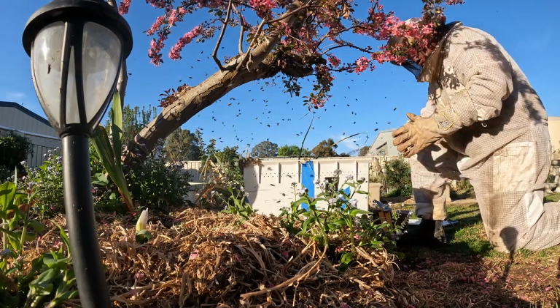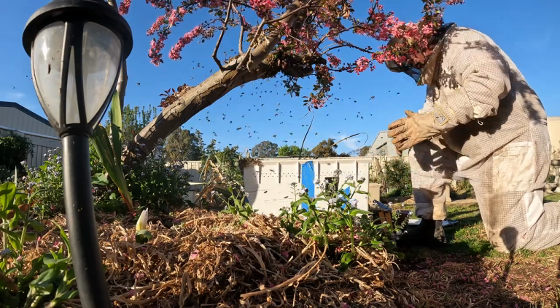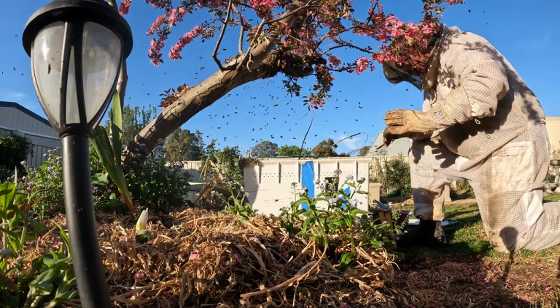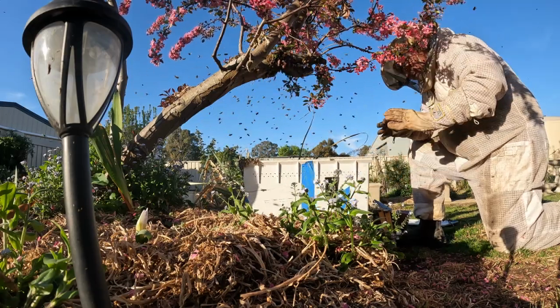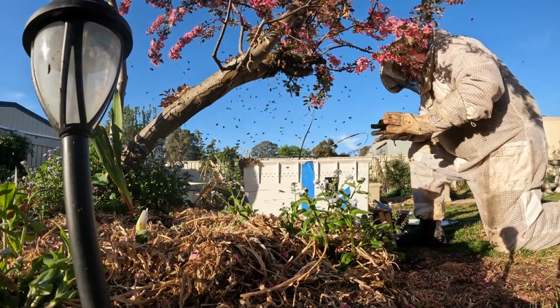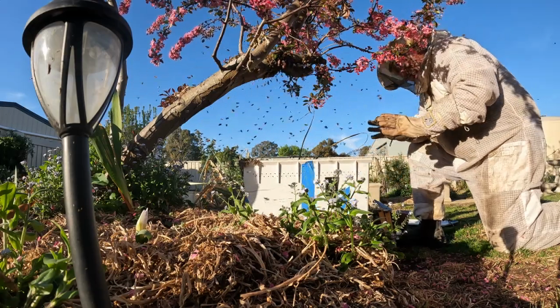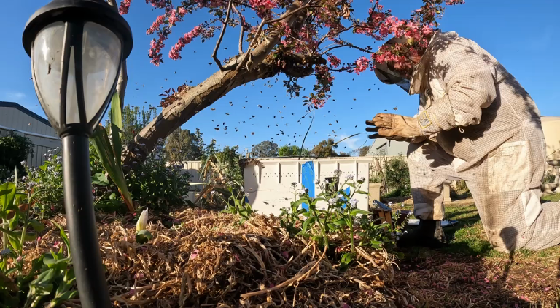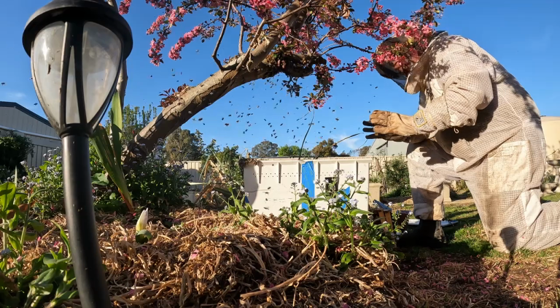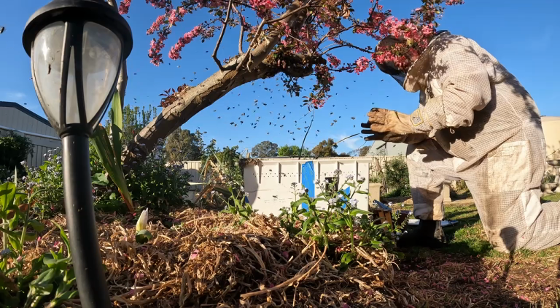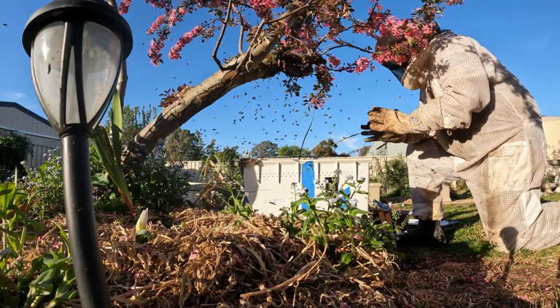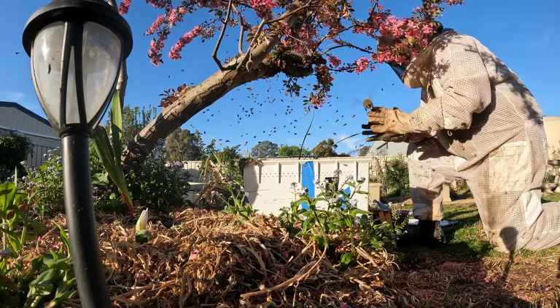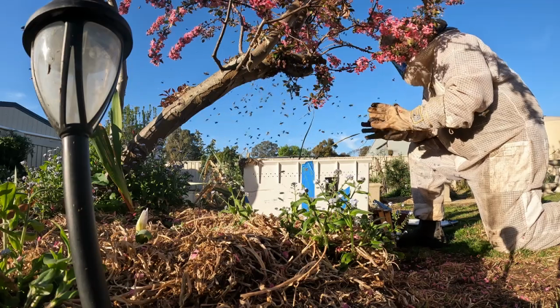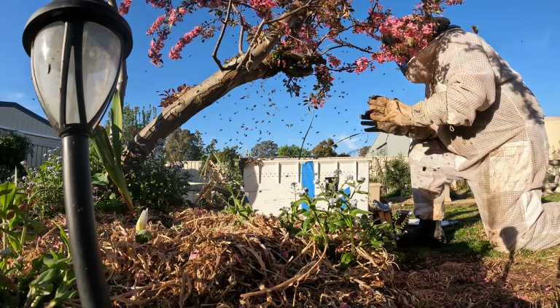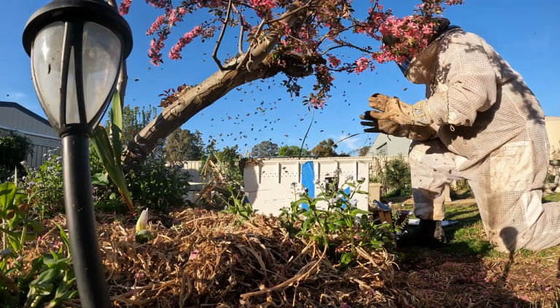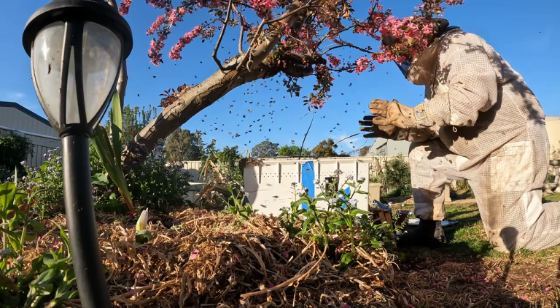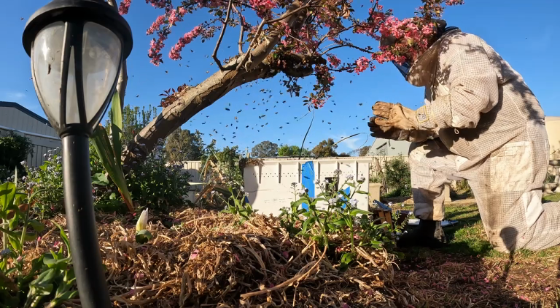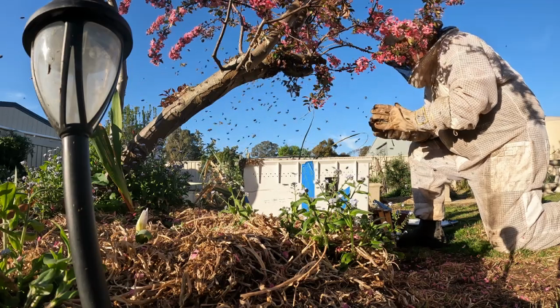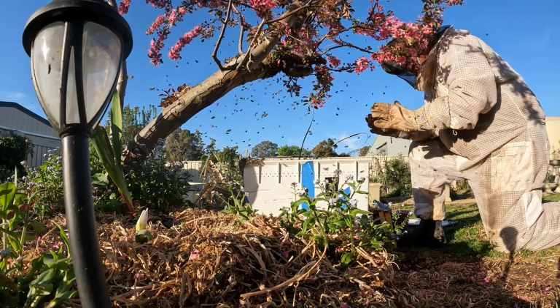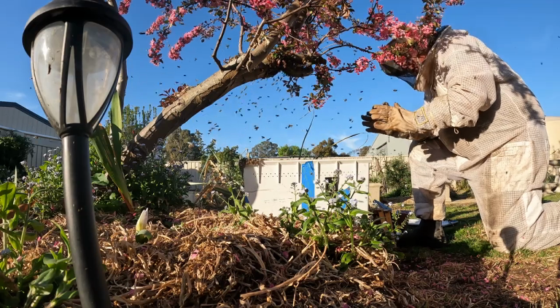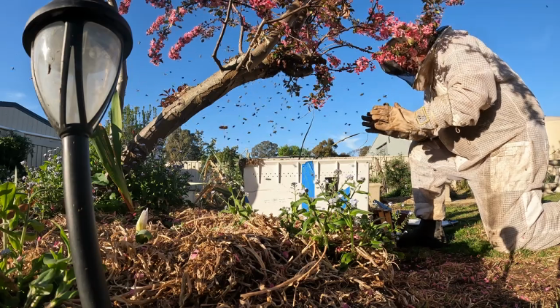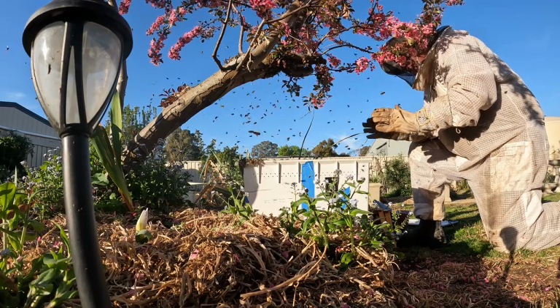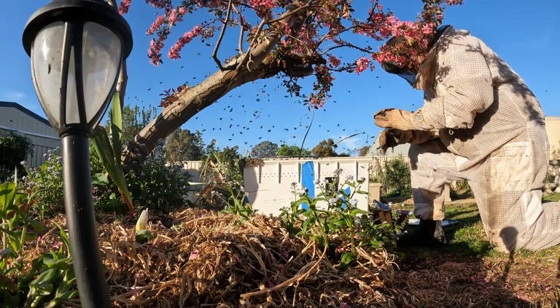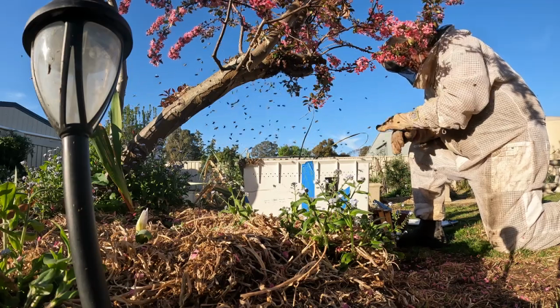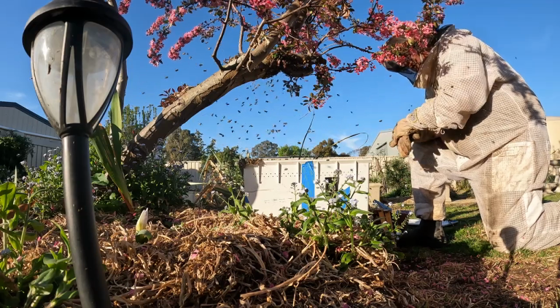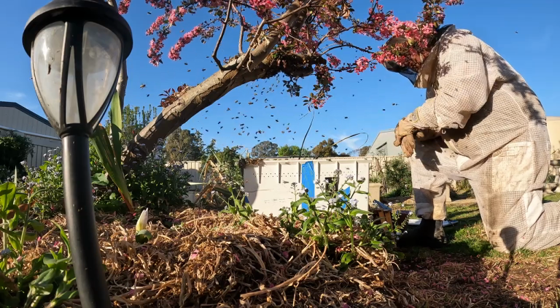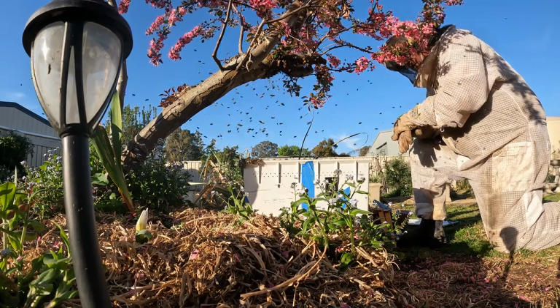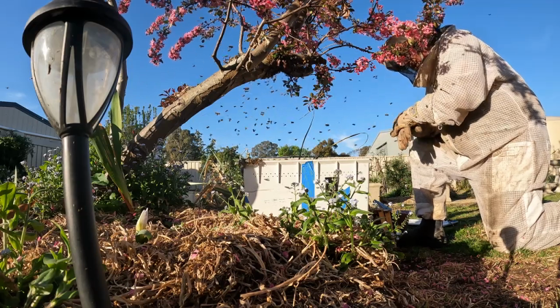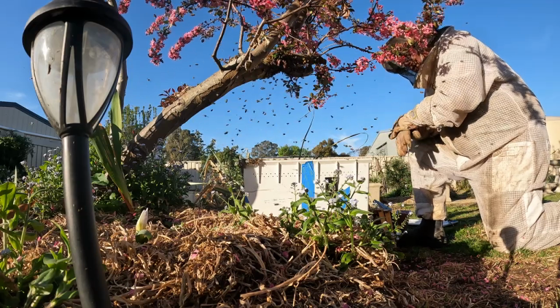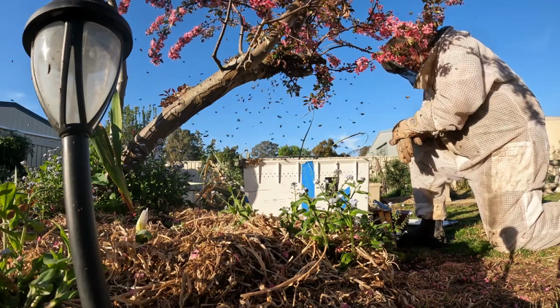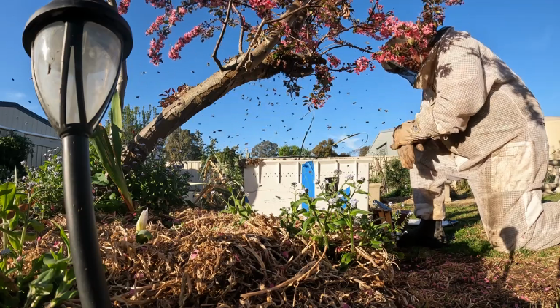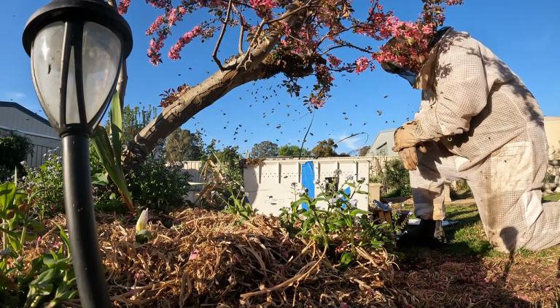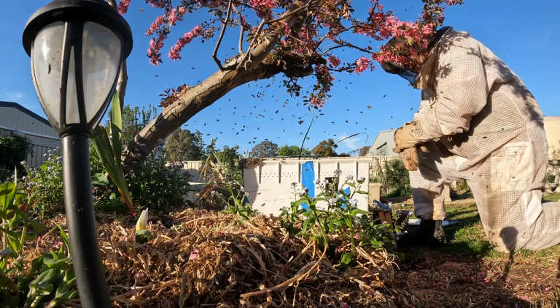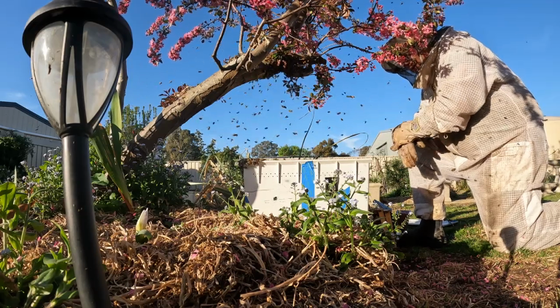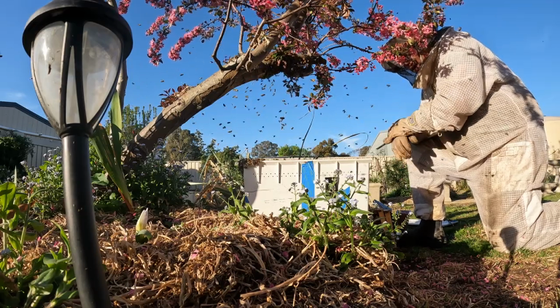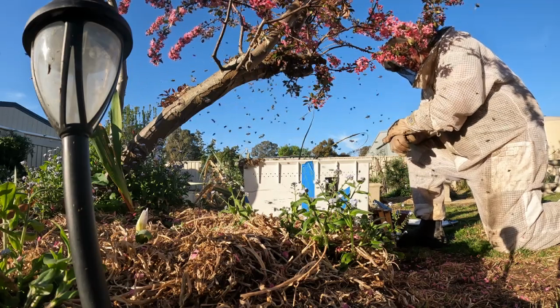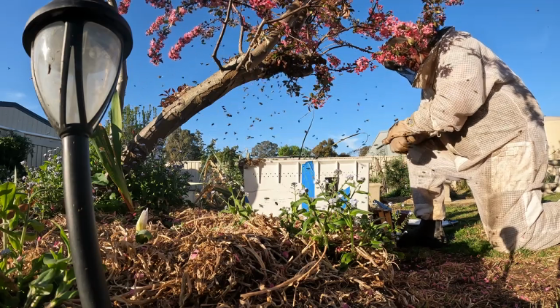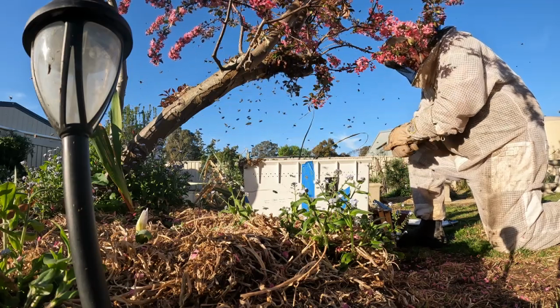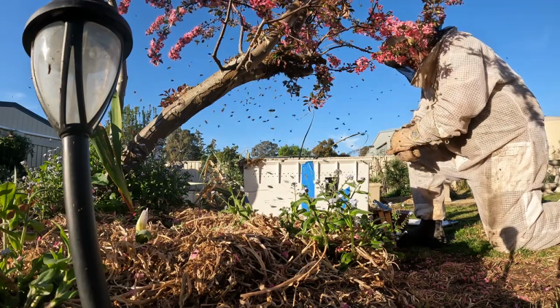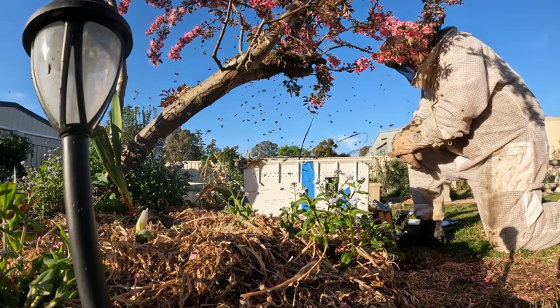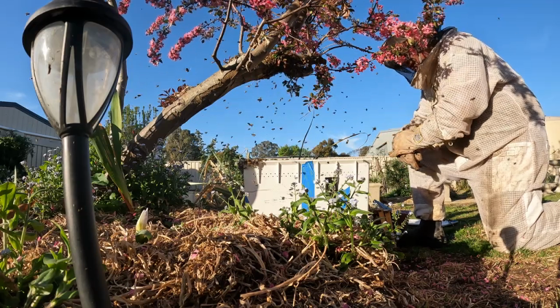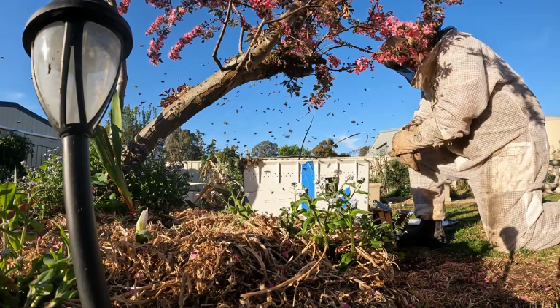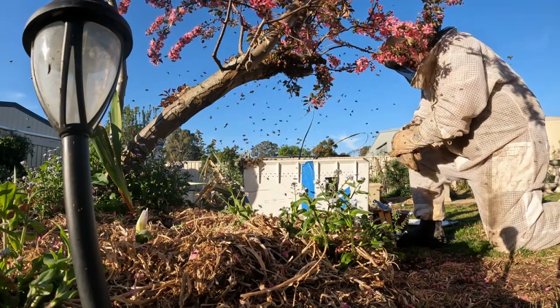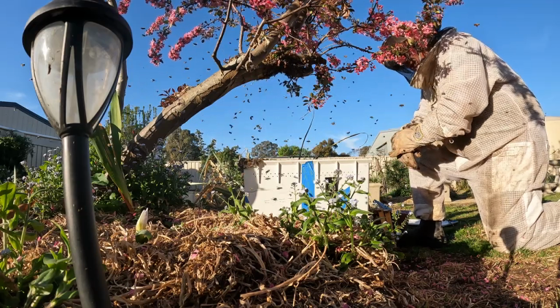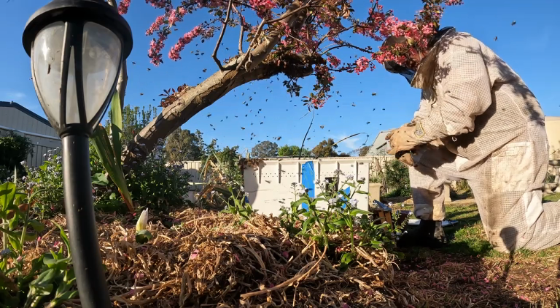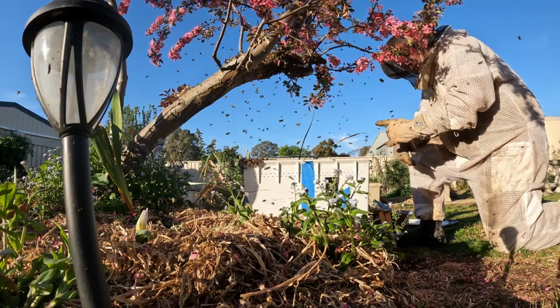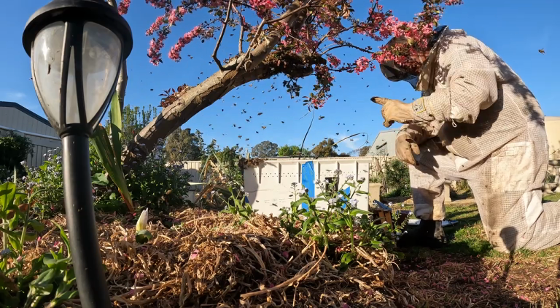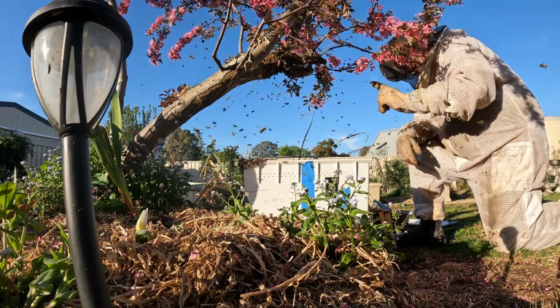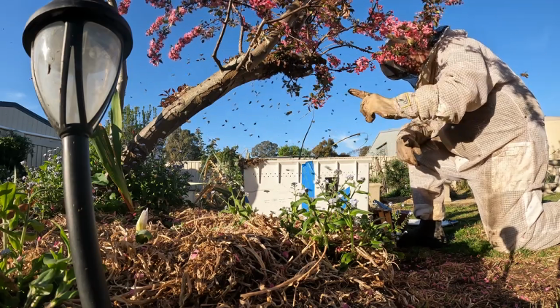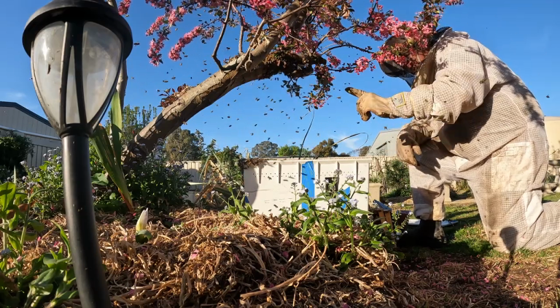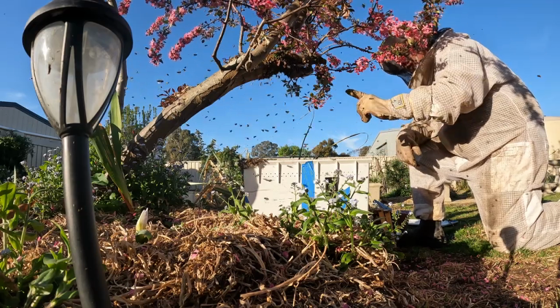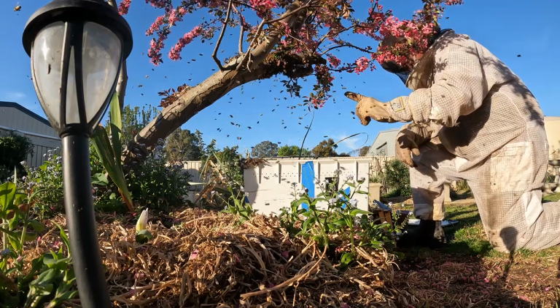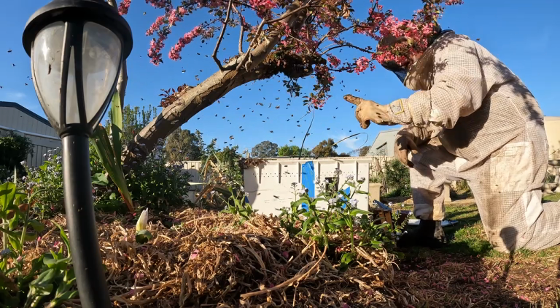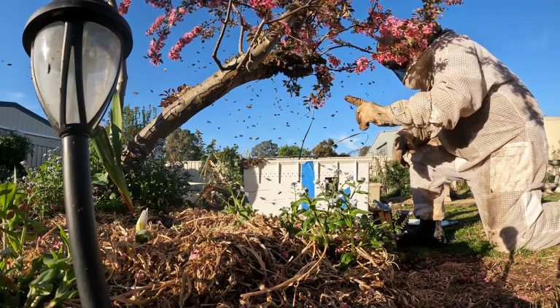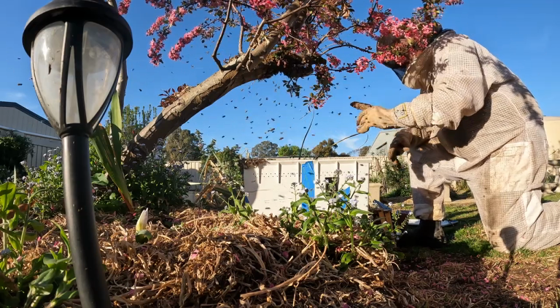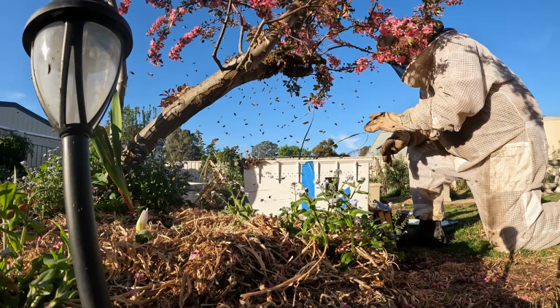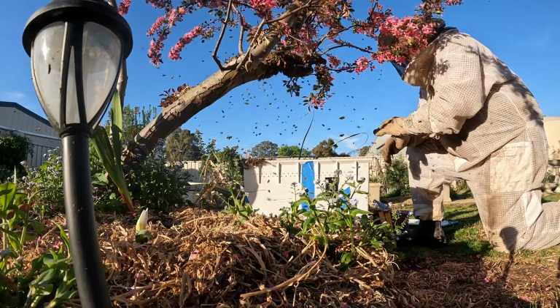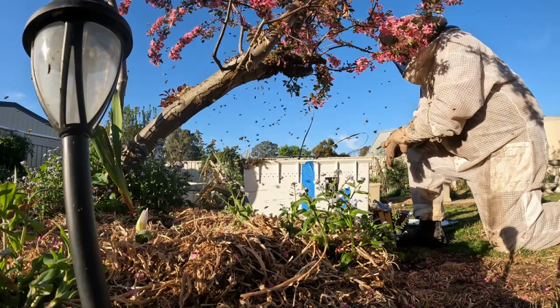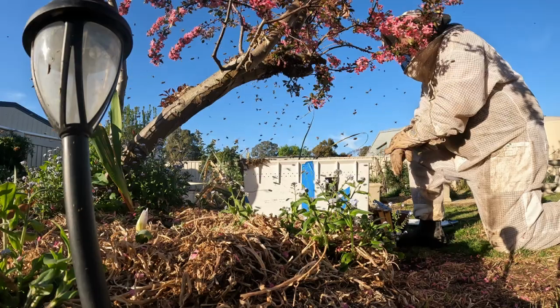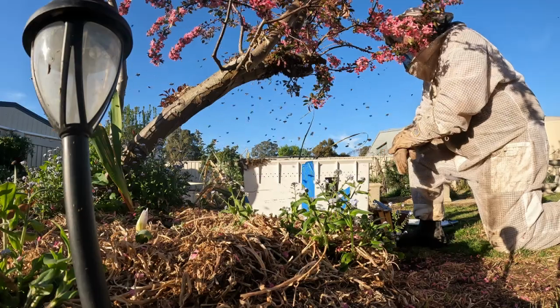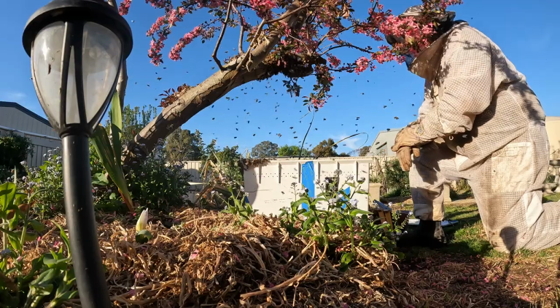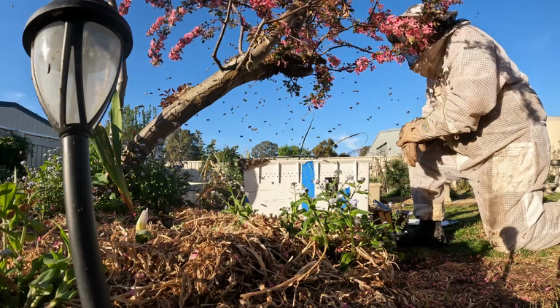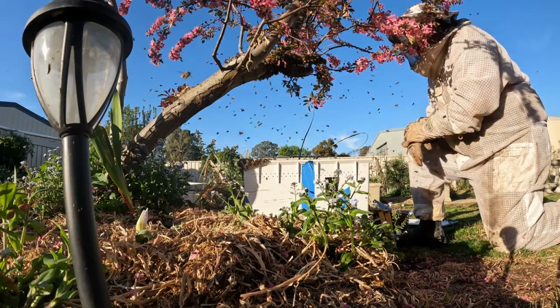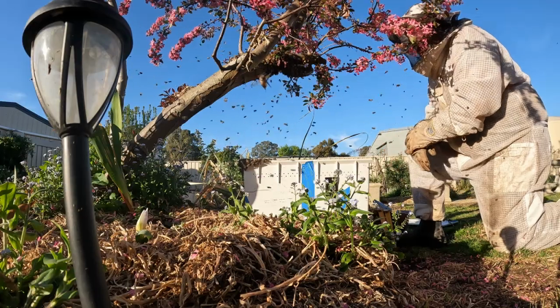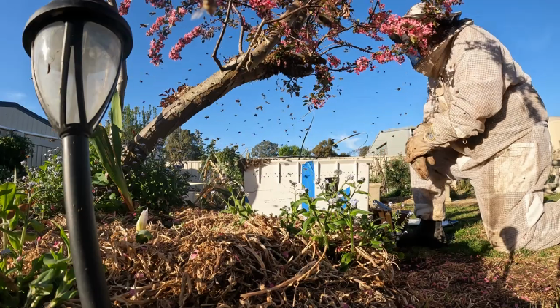I've got probably about 95% of the bees in there. I only need that one in there — I just need queenie.